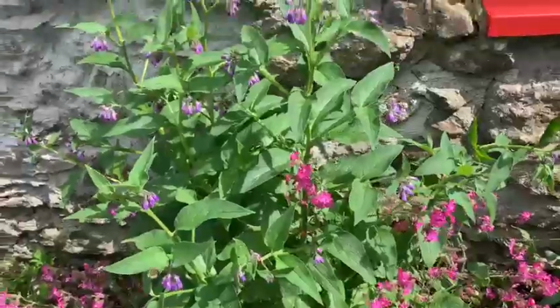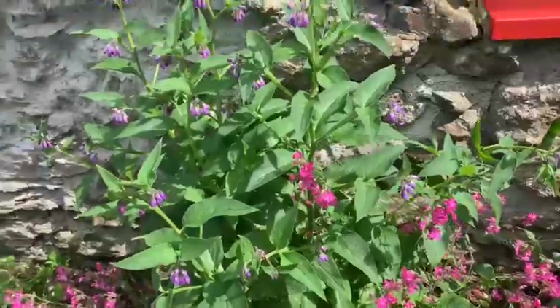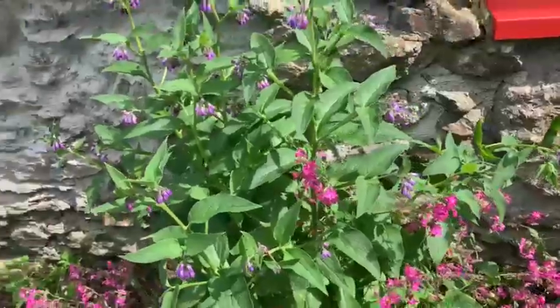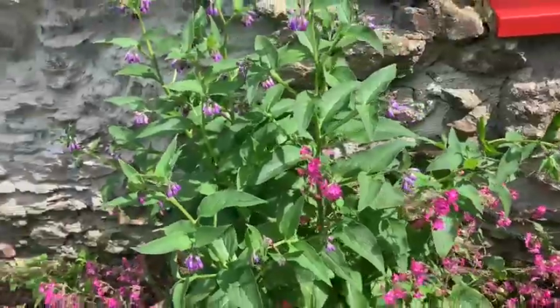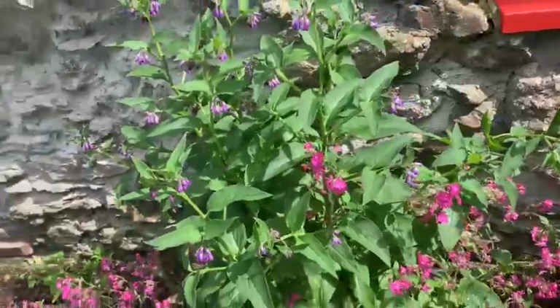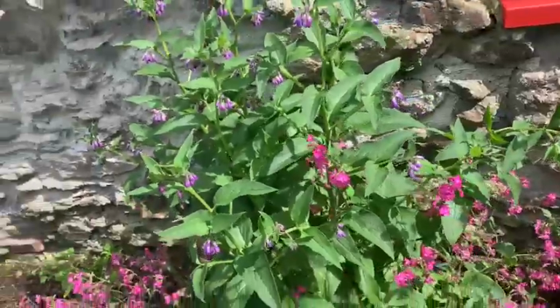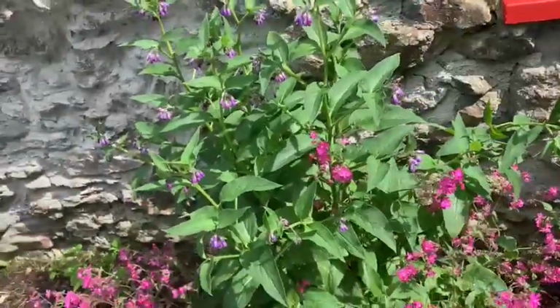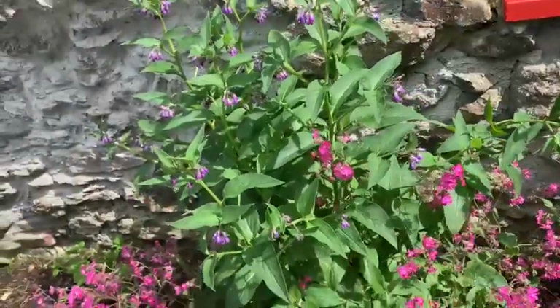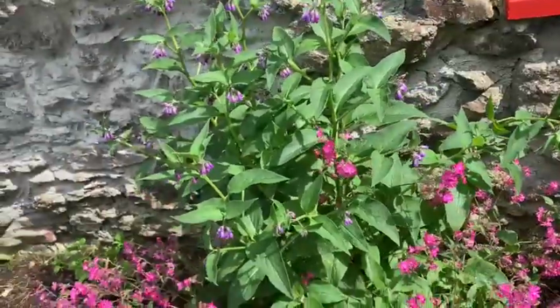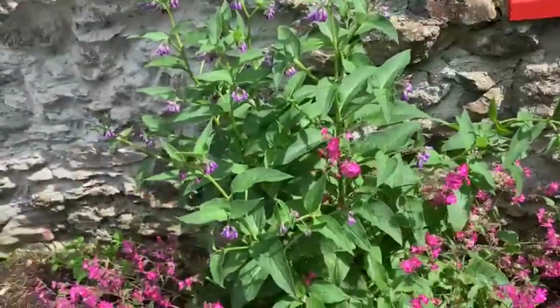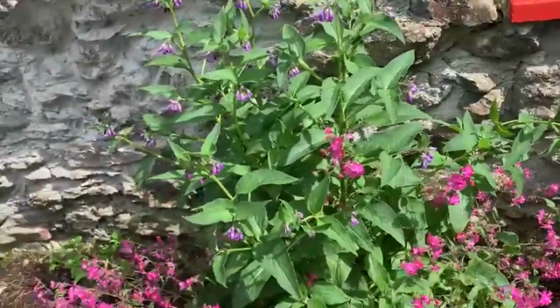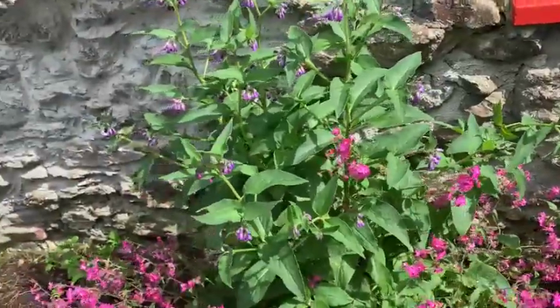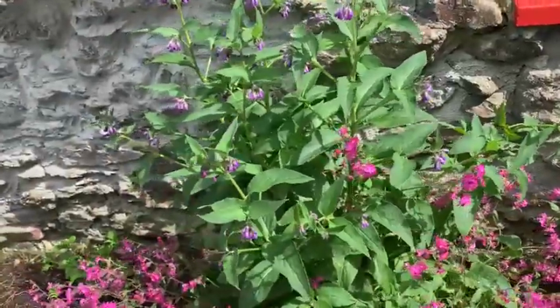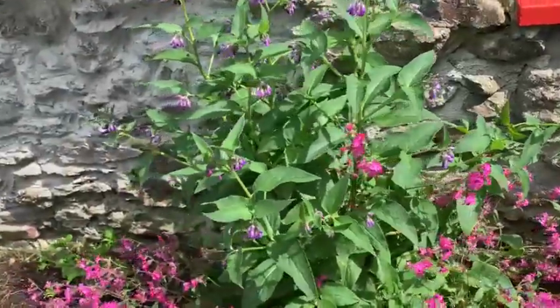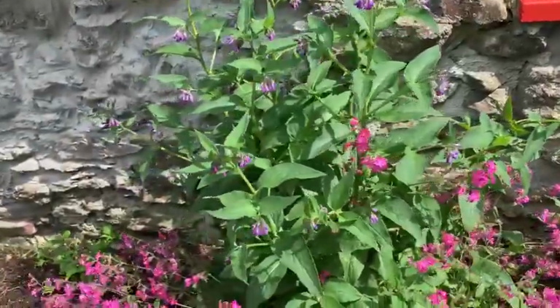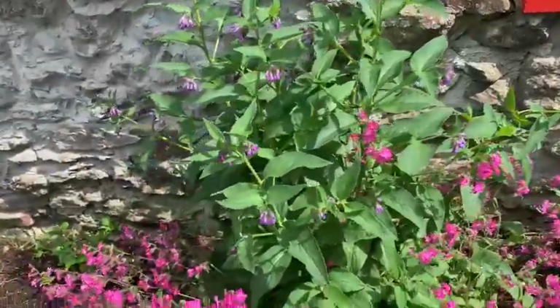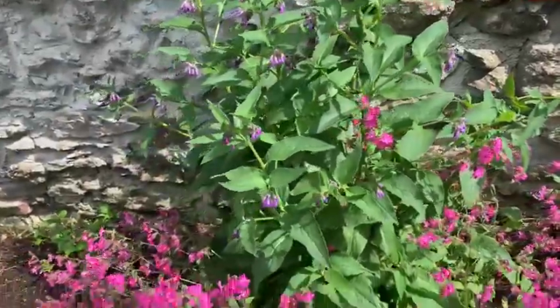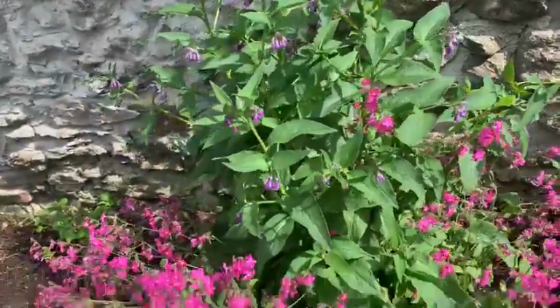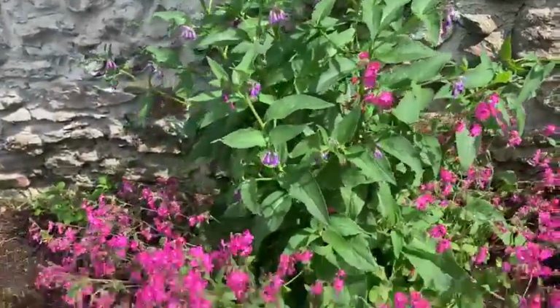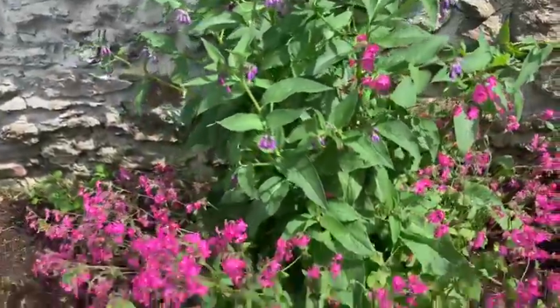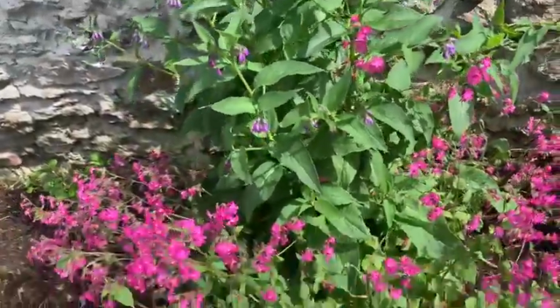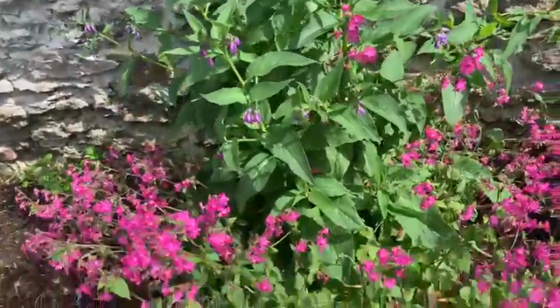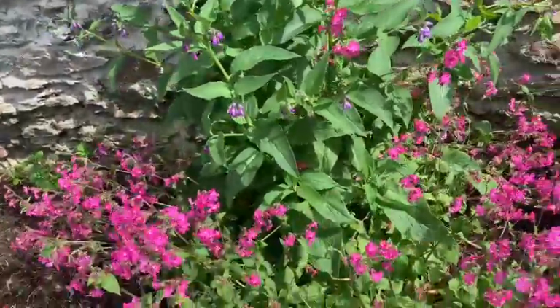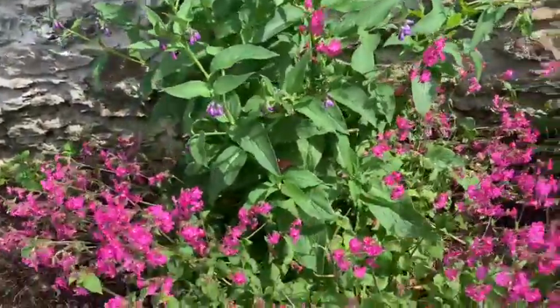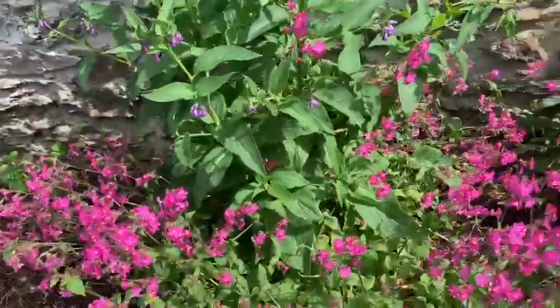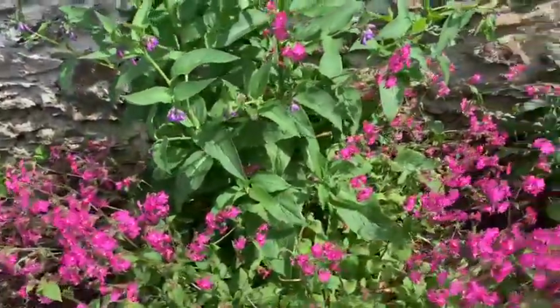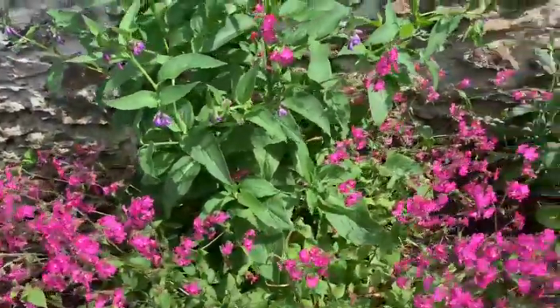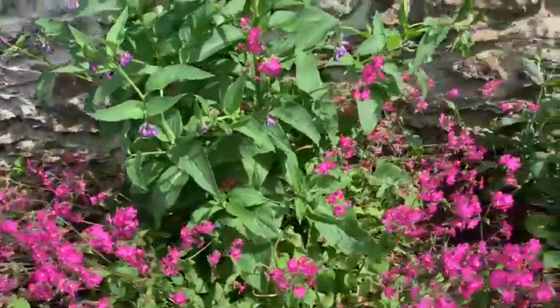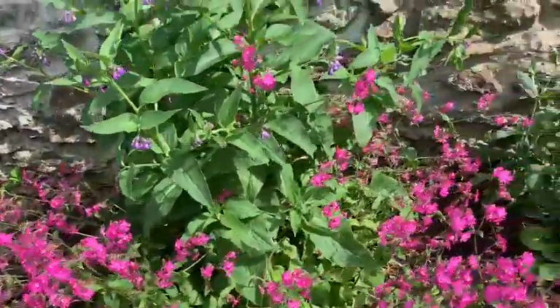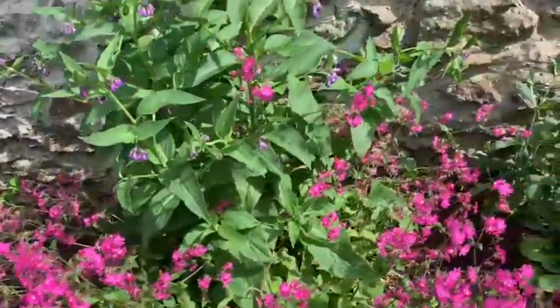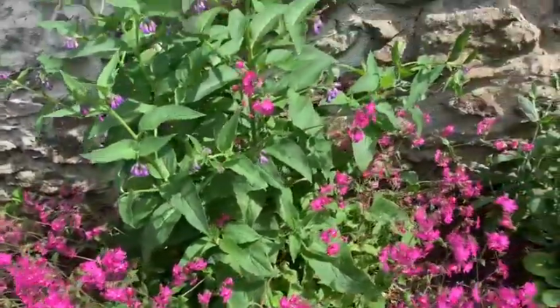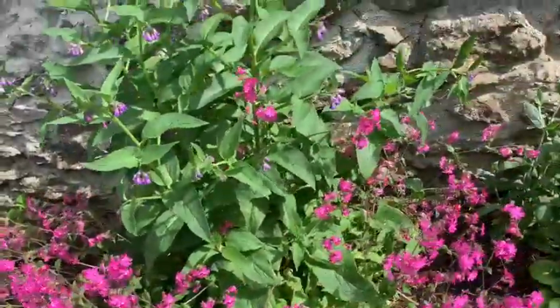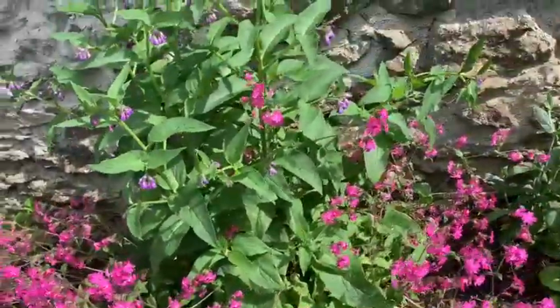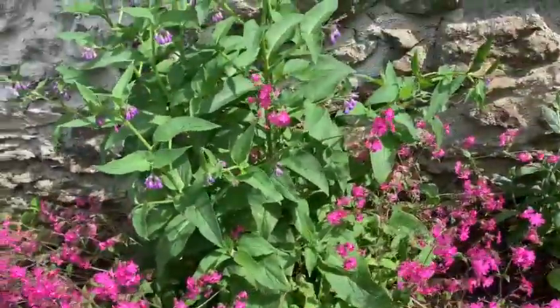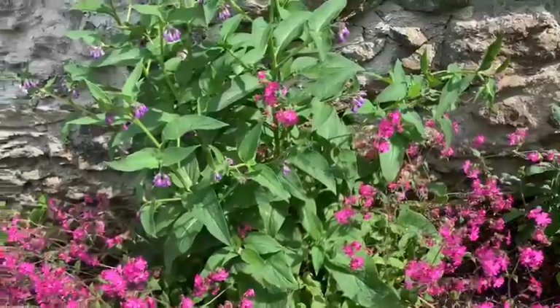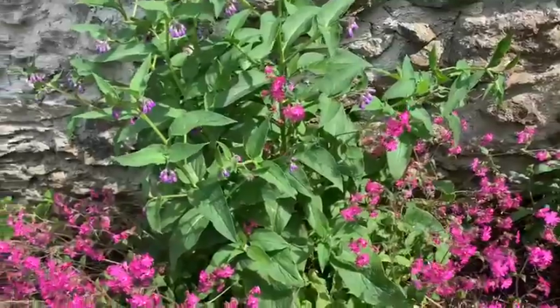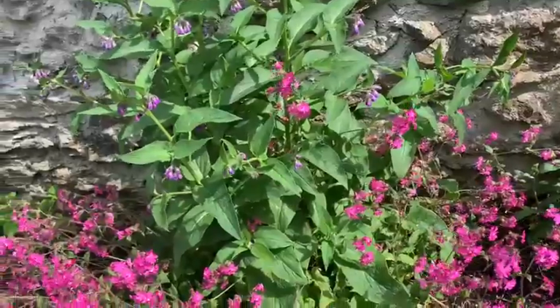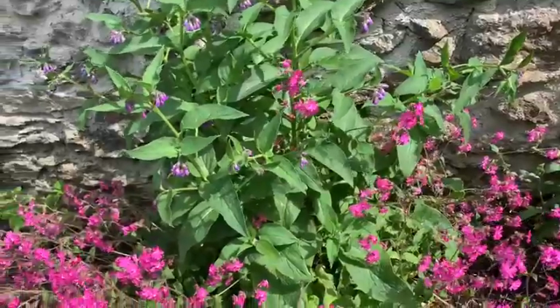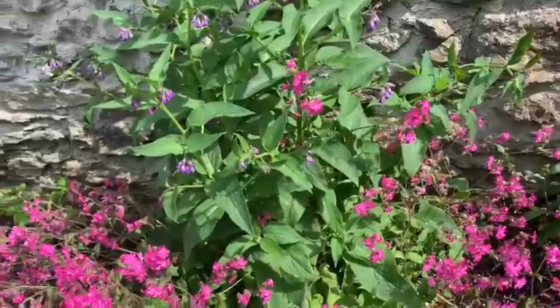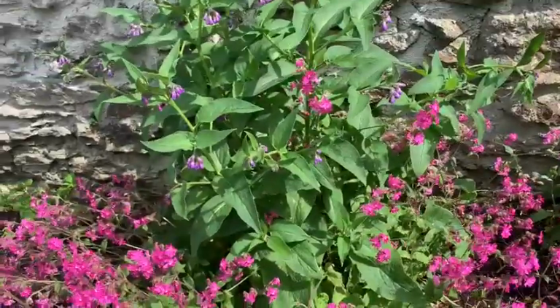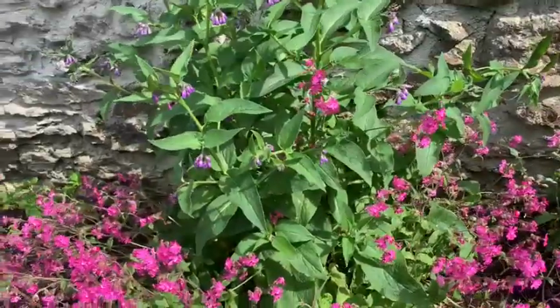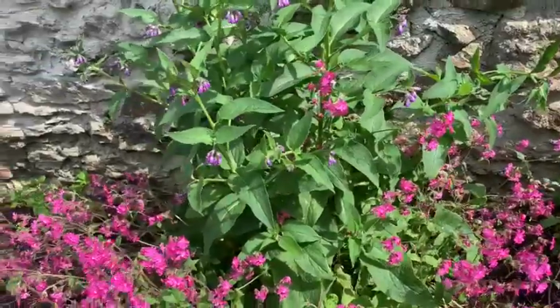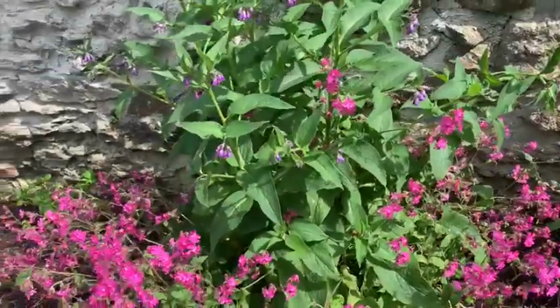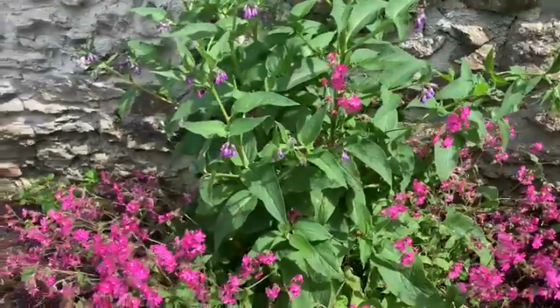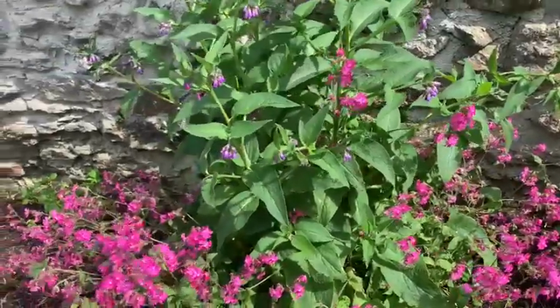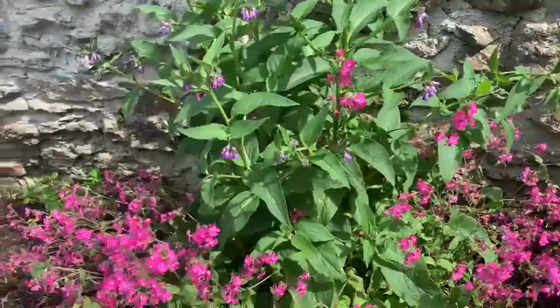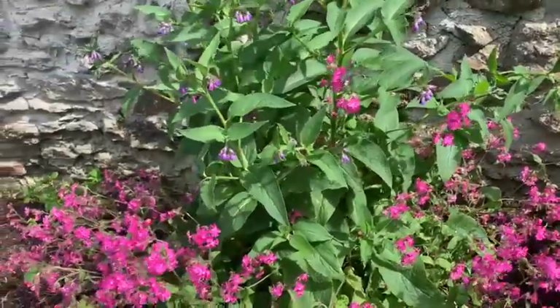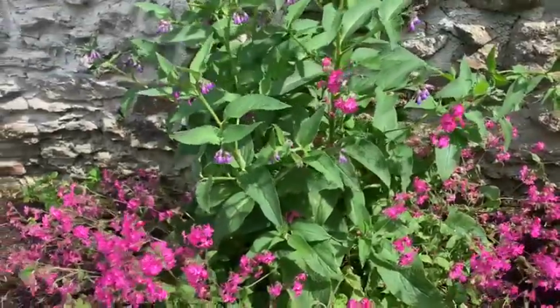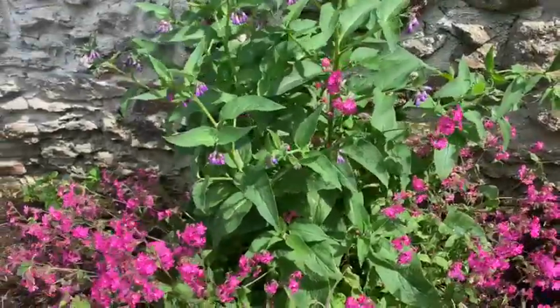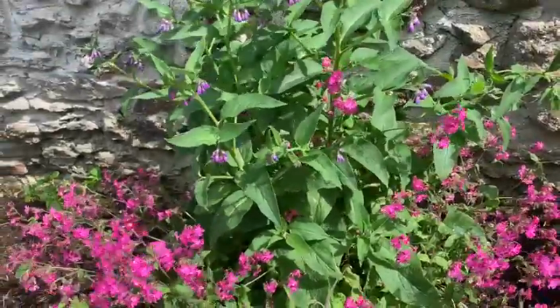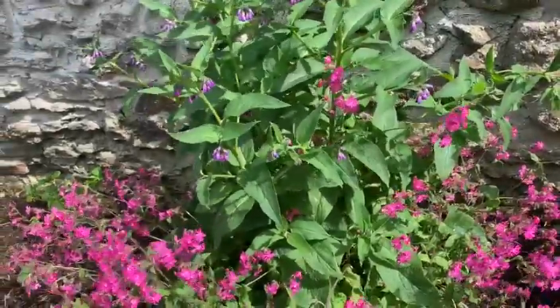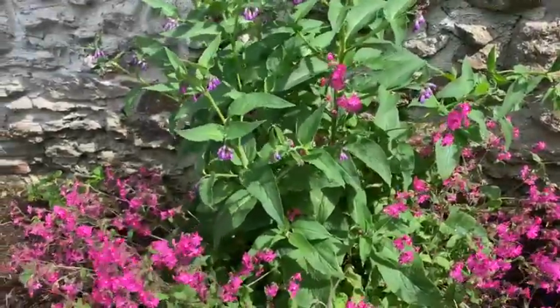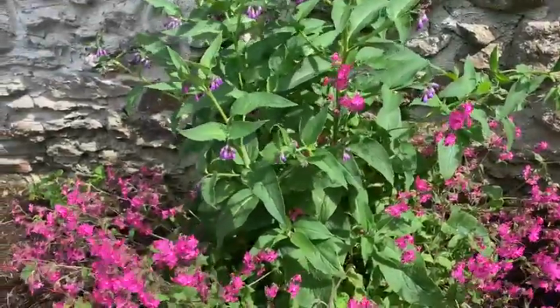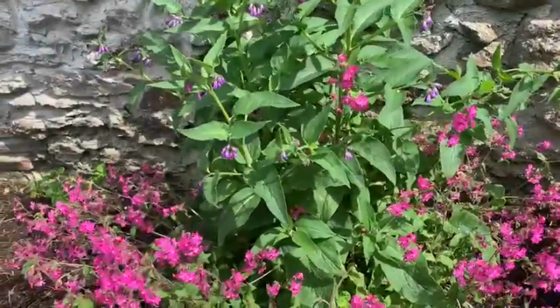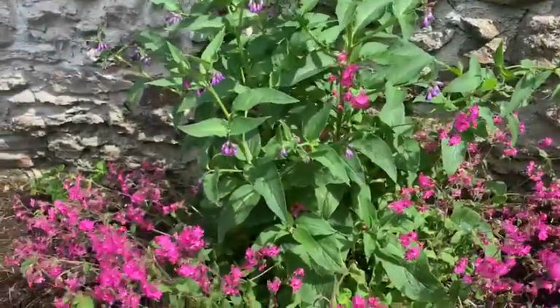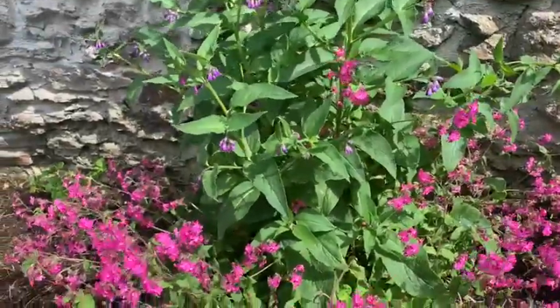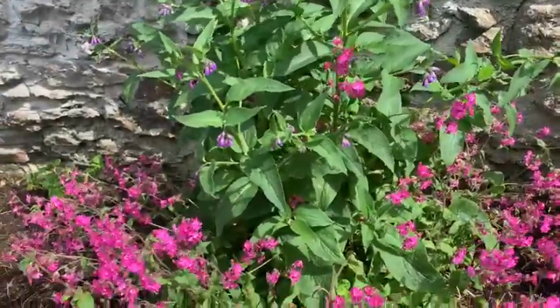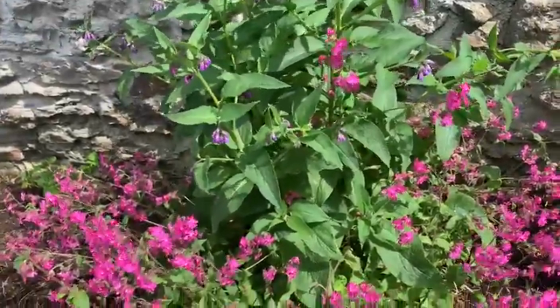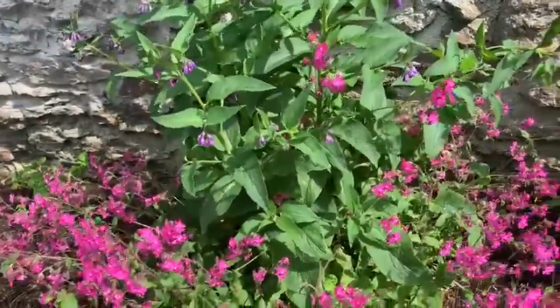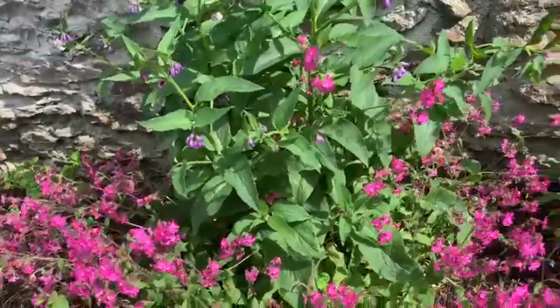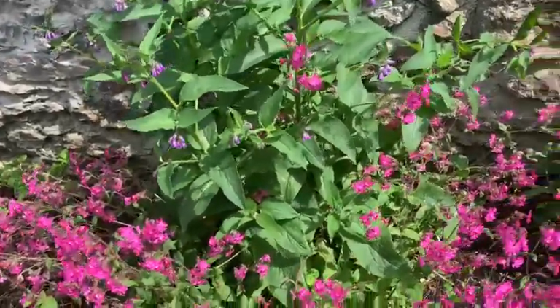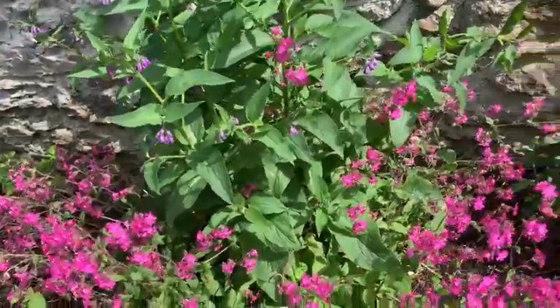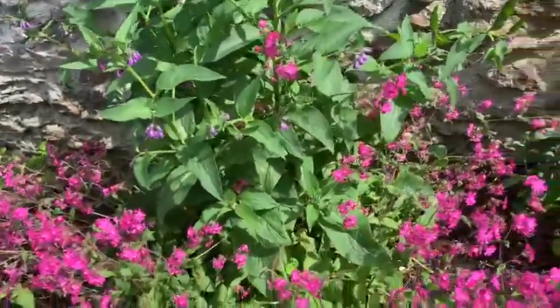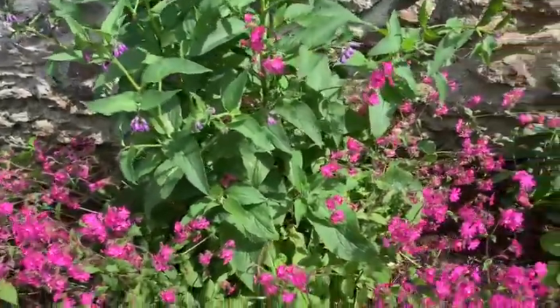Hi everyone, it's Laura the Quarantine Gardener. A picture paints a thousand words, so I'm actually going to show the difference between single and double flowers.